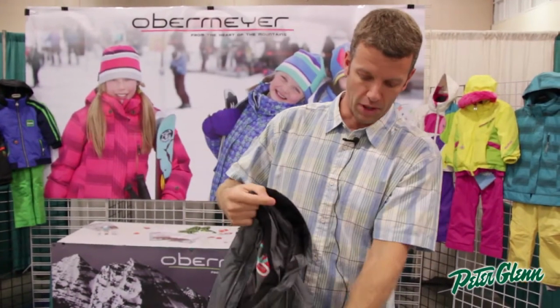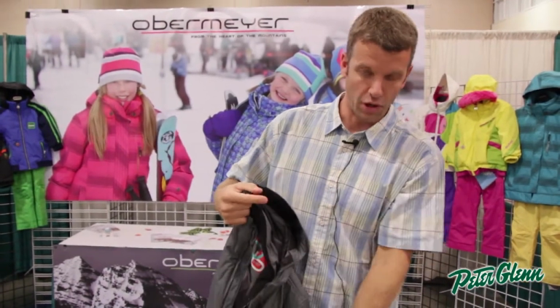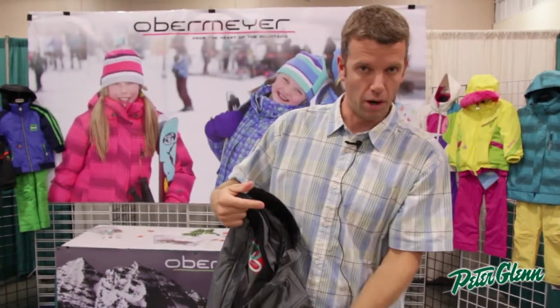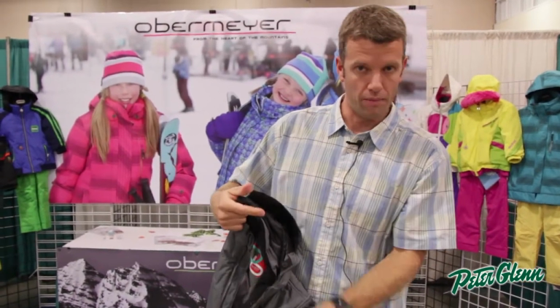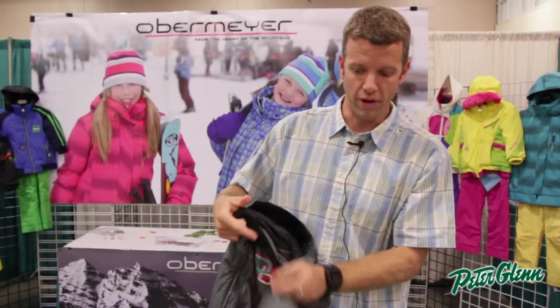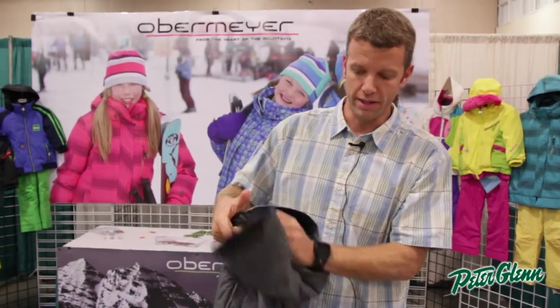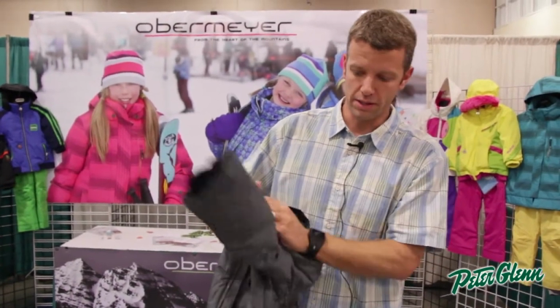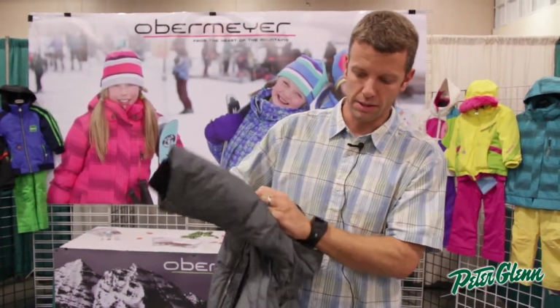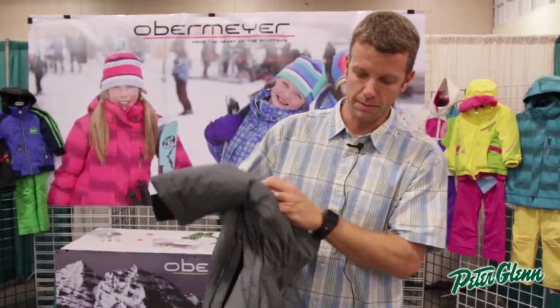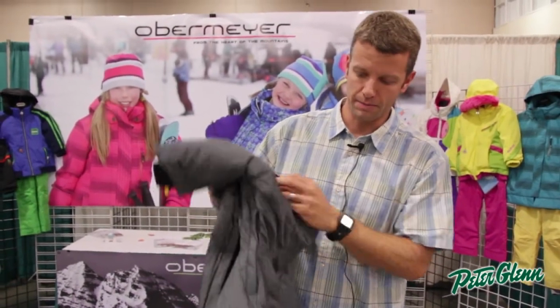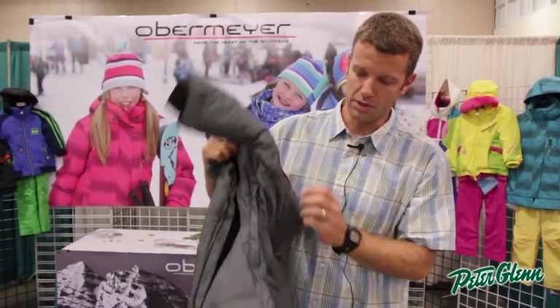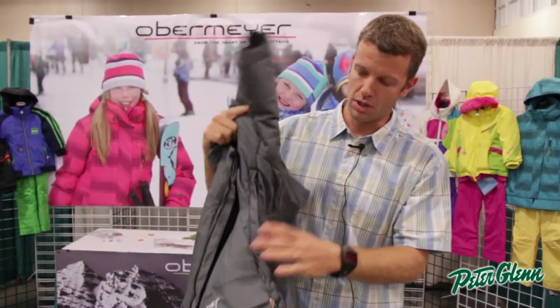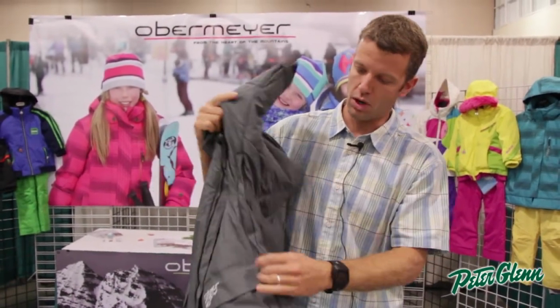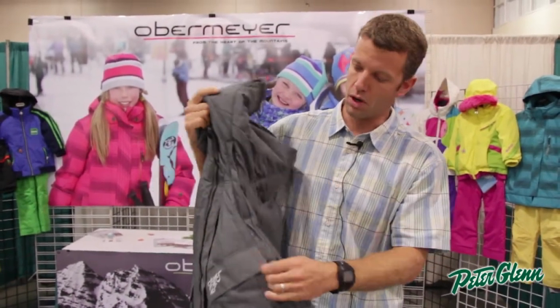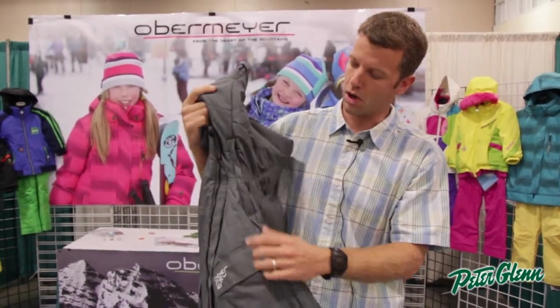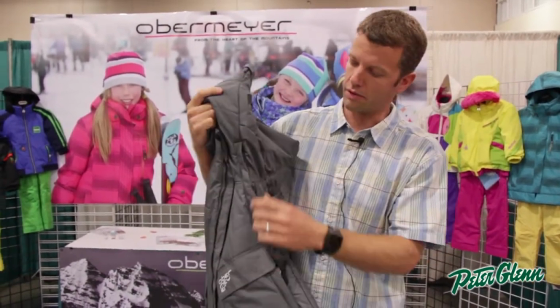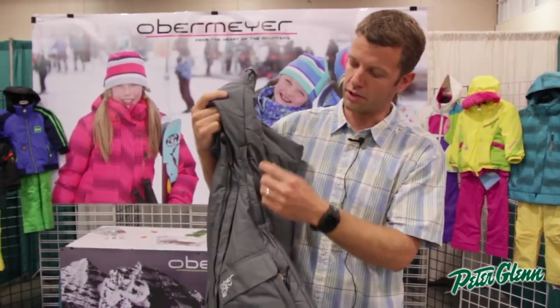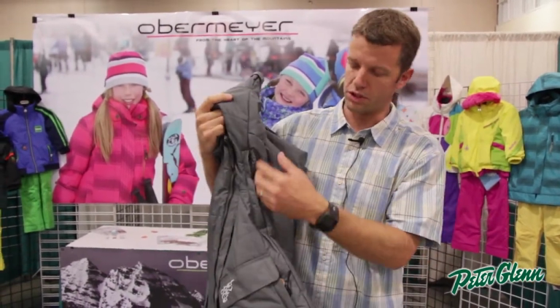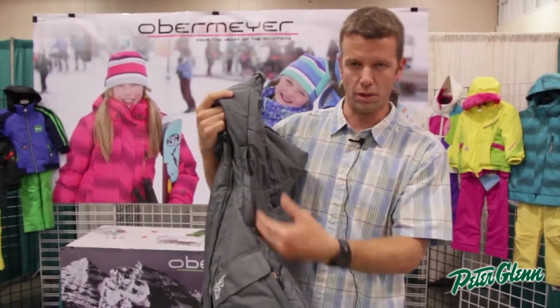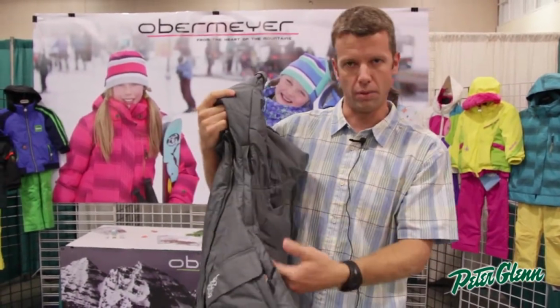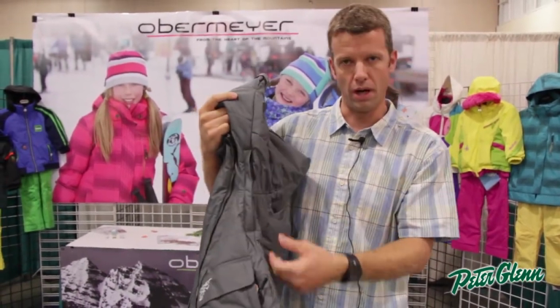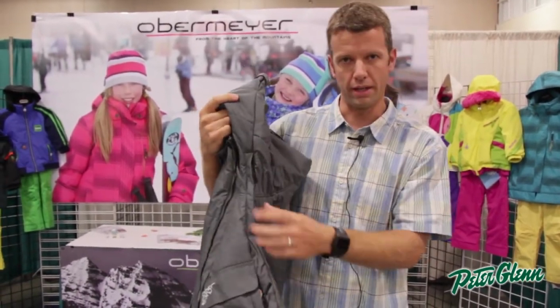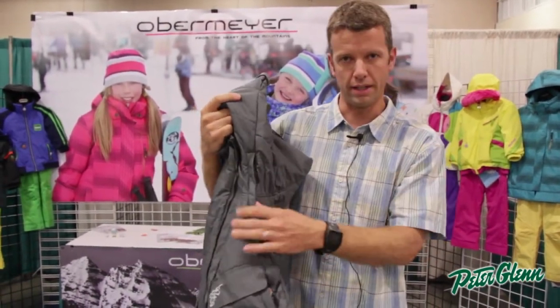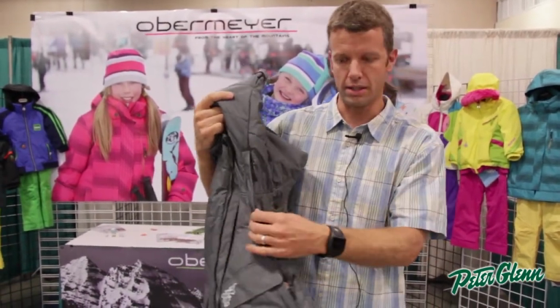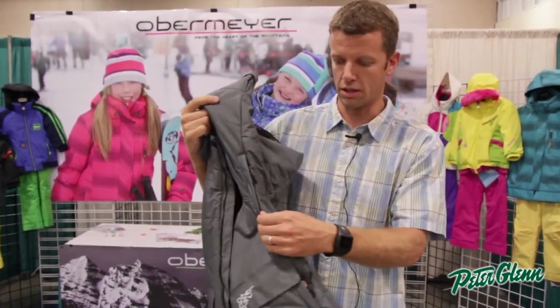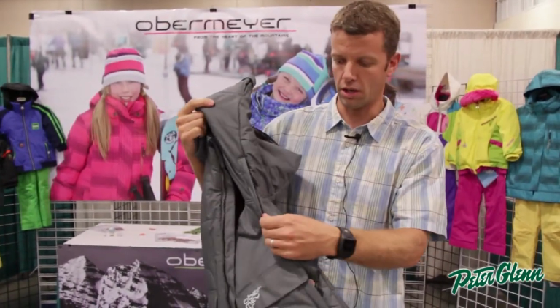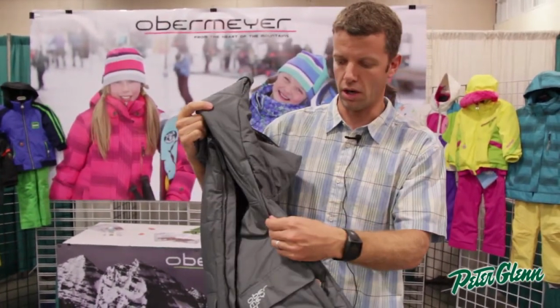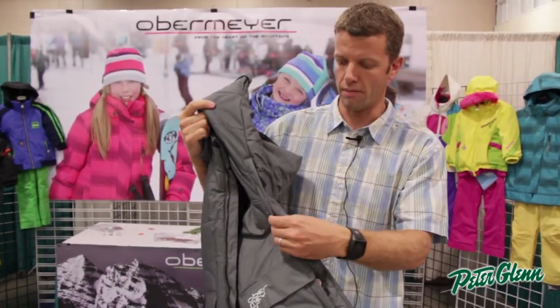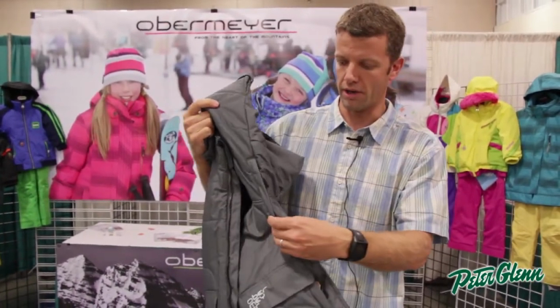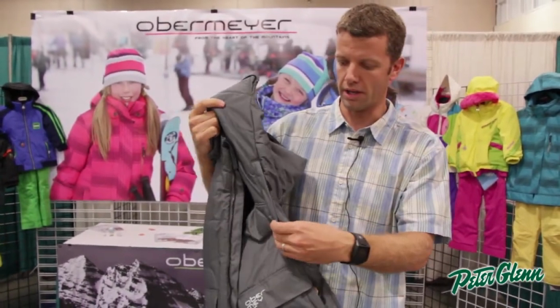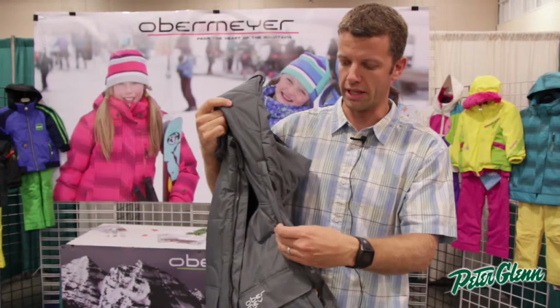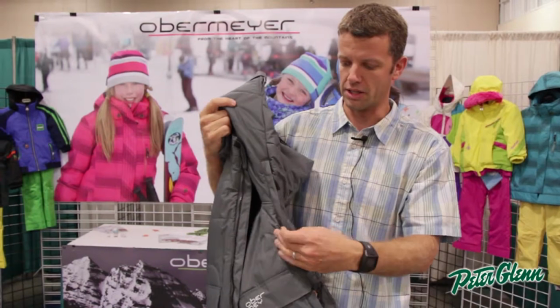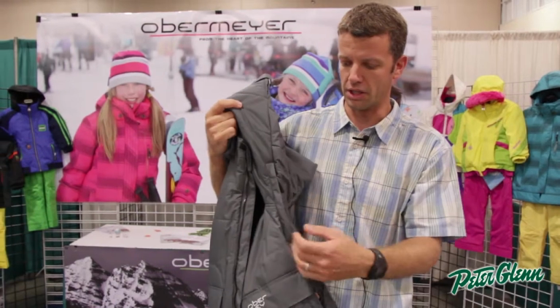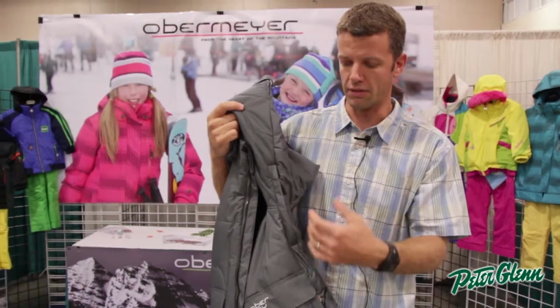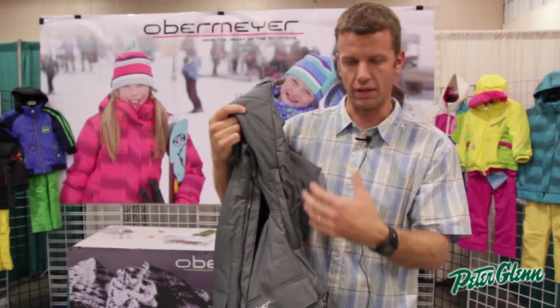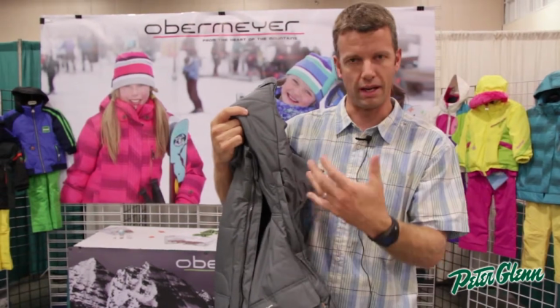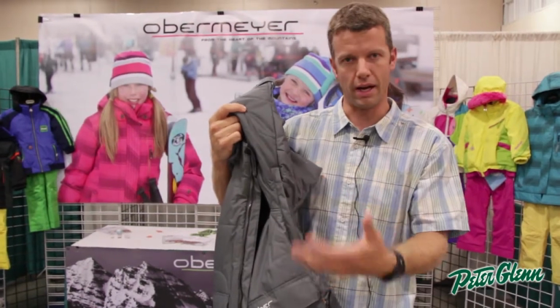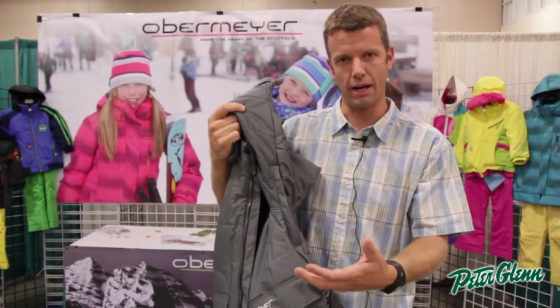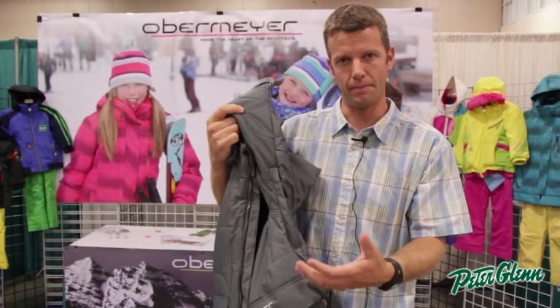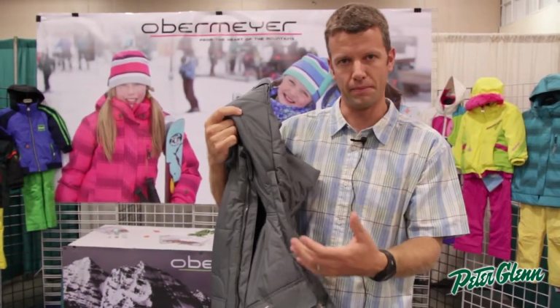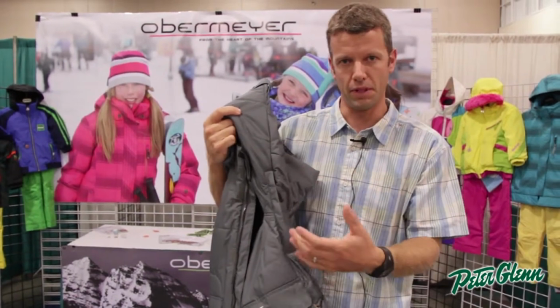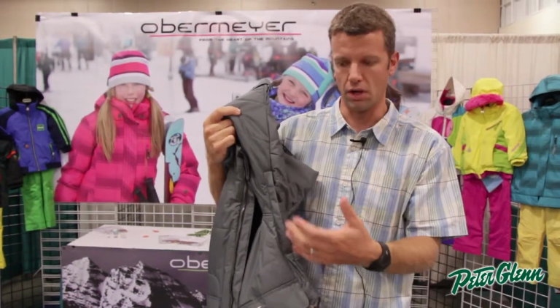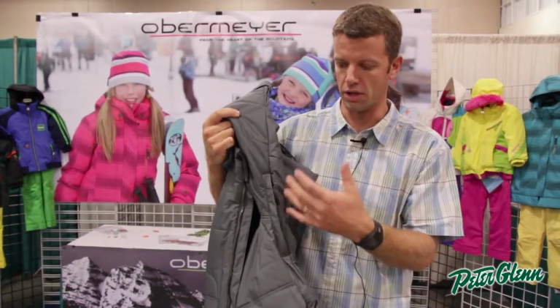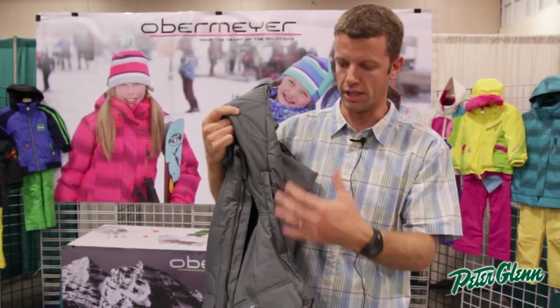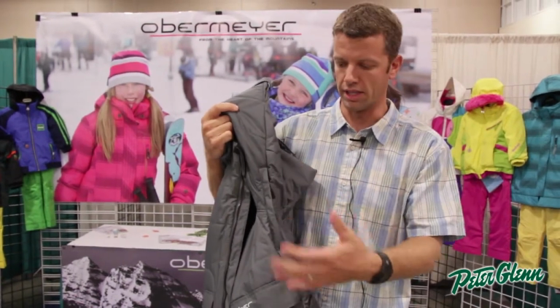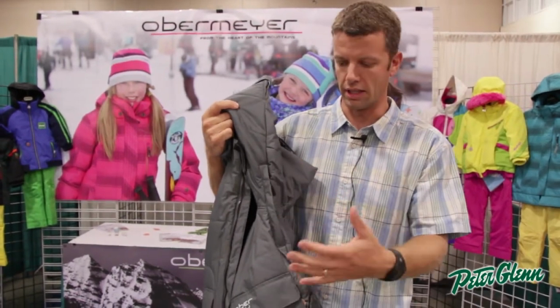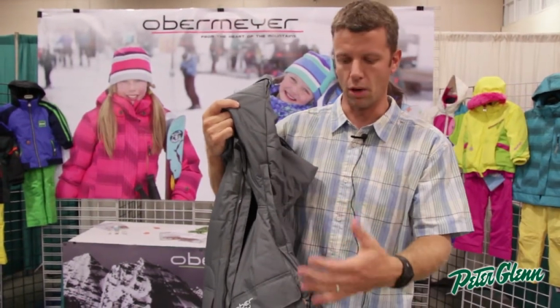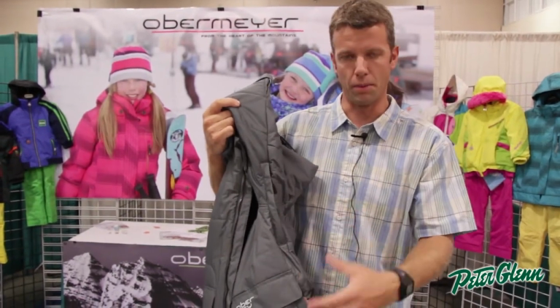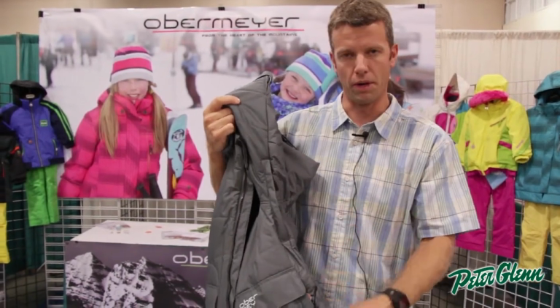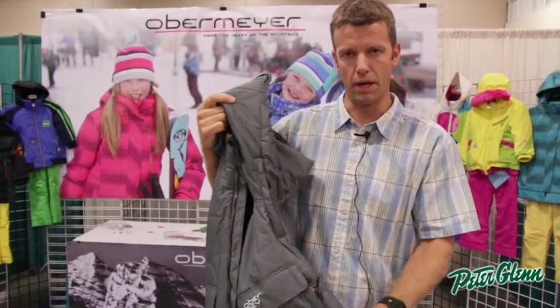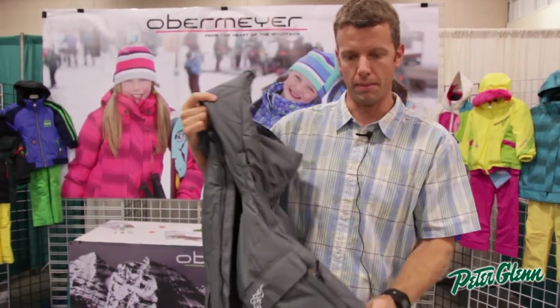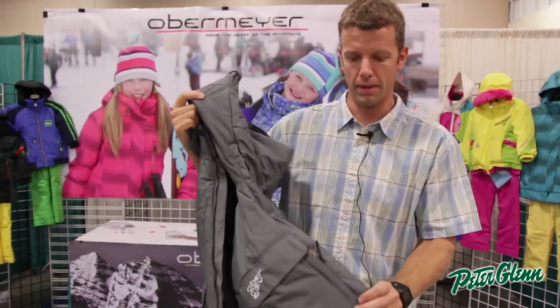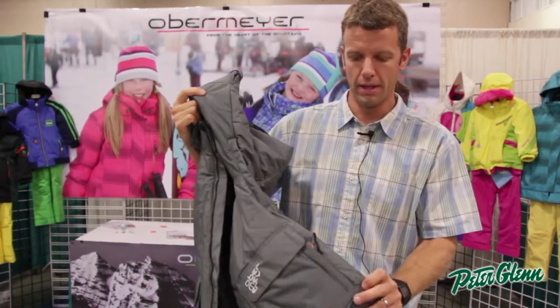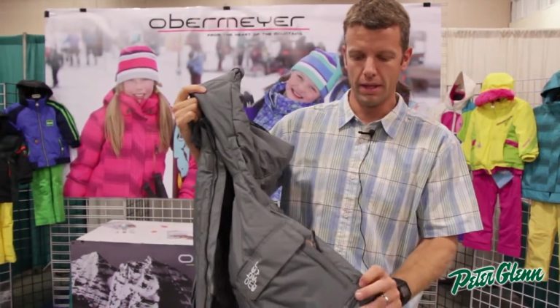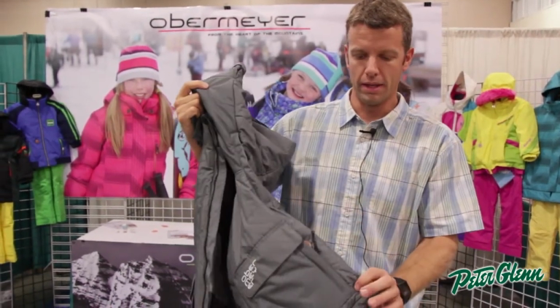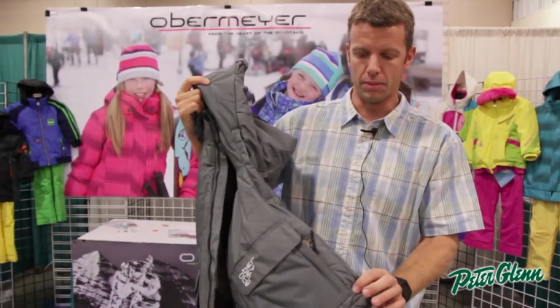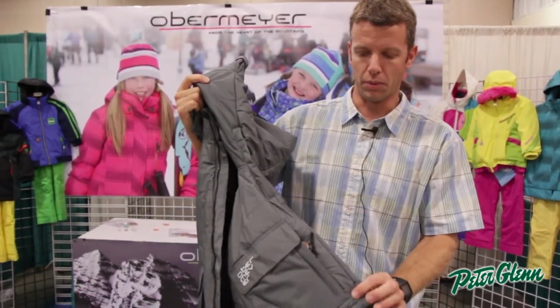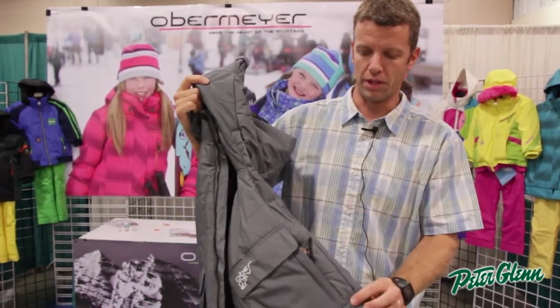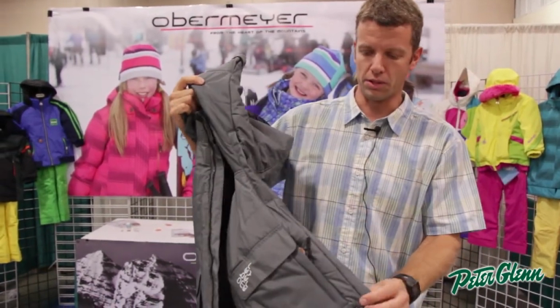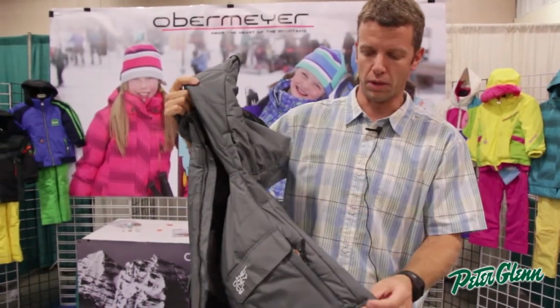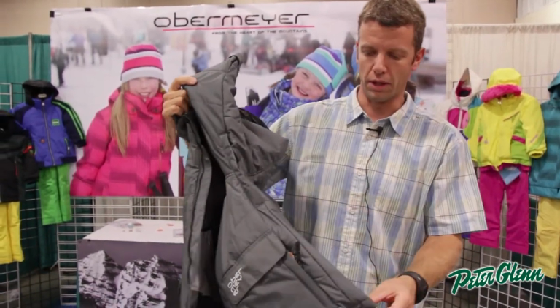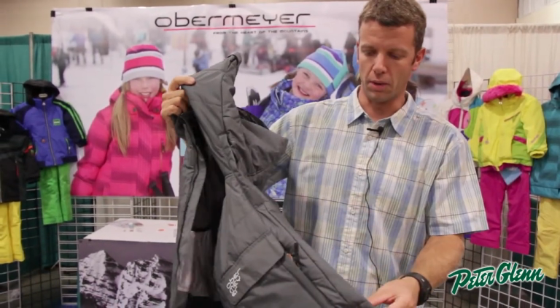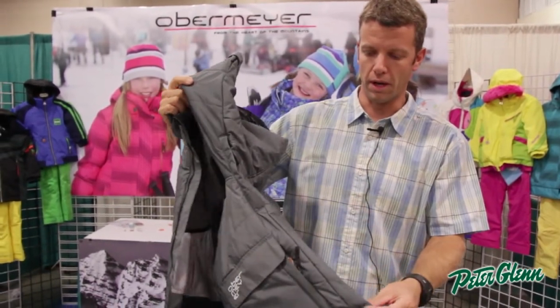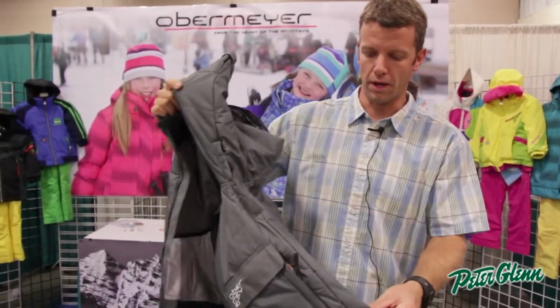Underarm vents — all of our Junior product has underarm ventilation. If you get hot, your kid can open it up and it breathes really well.